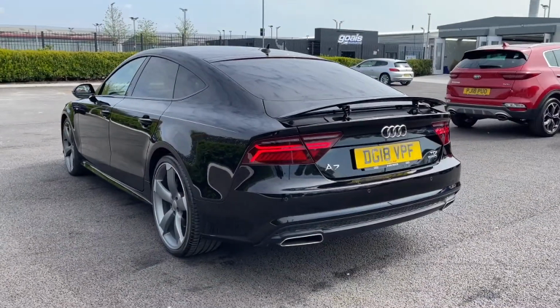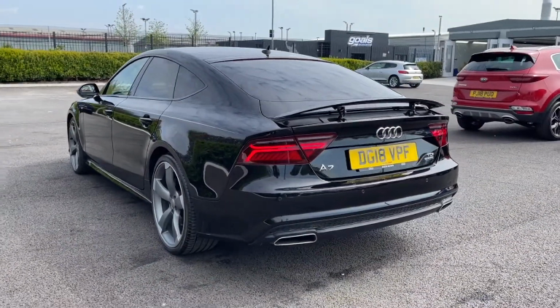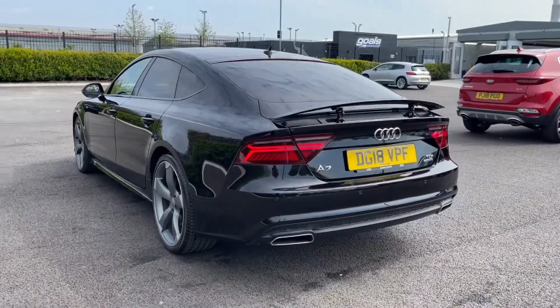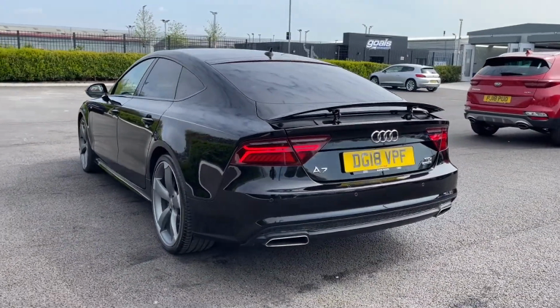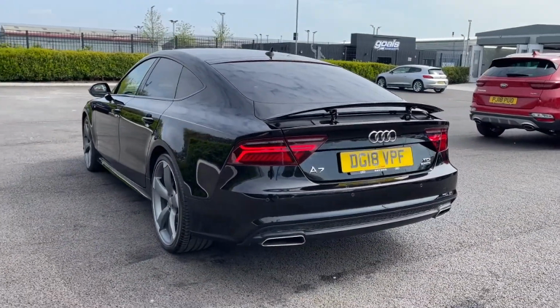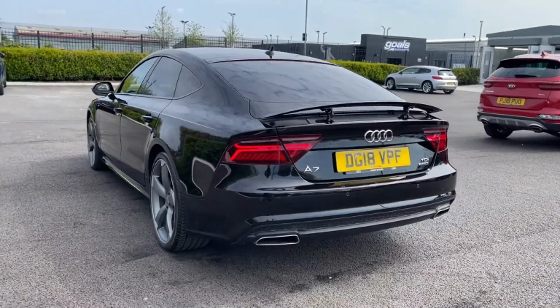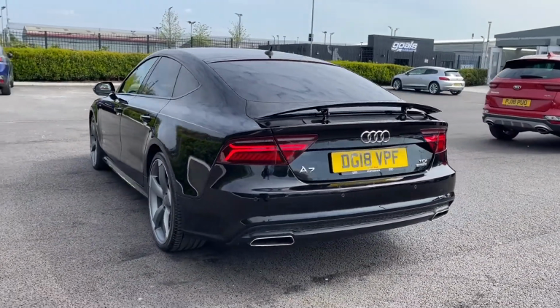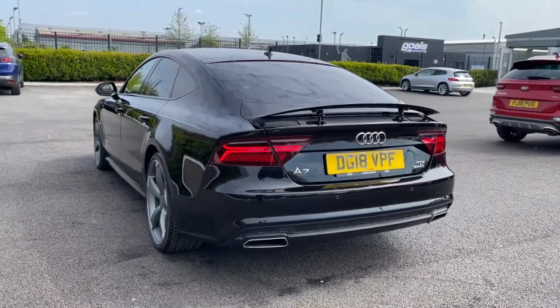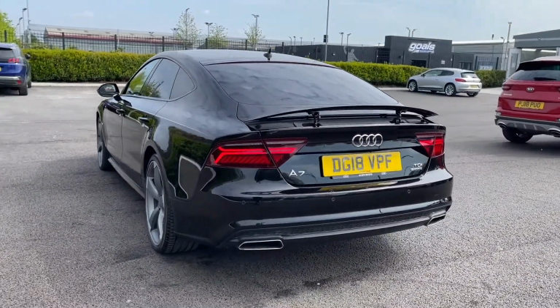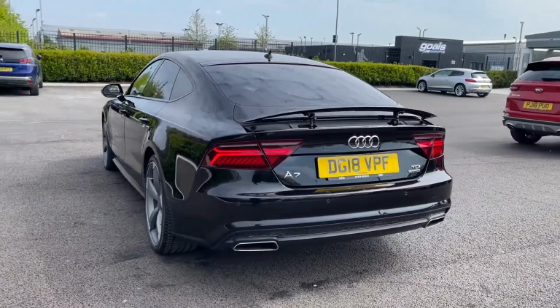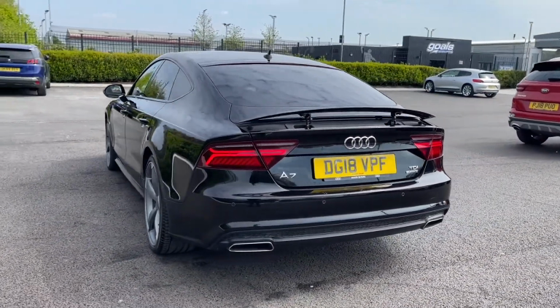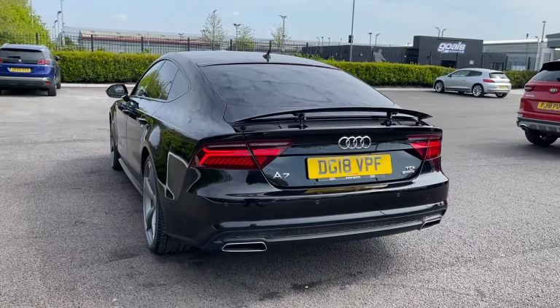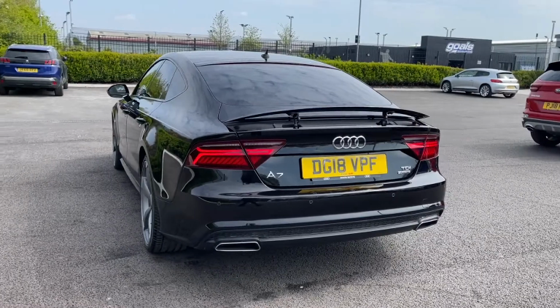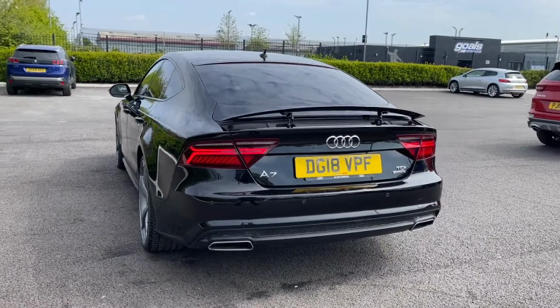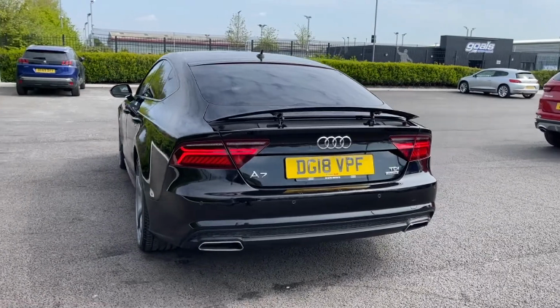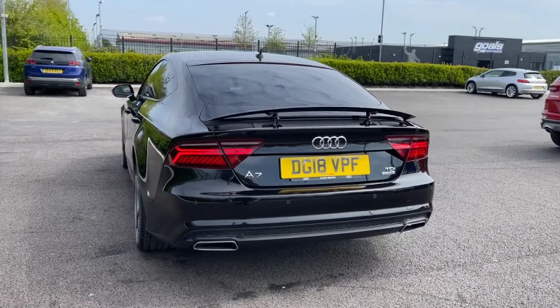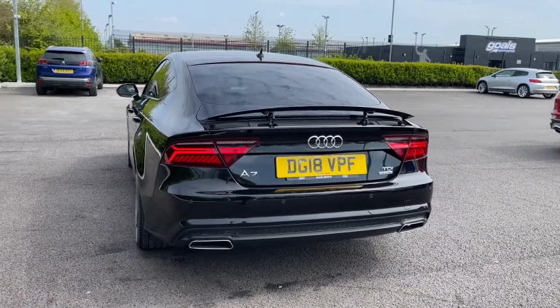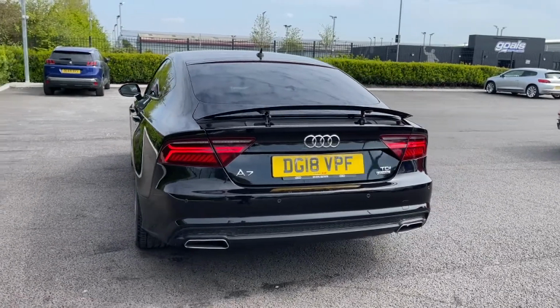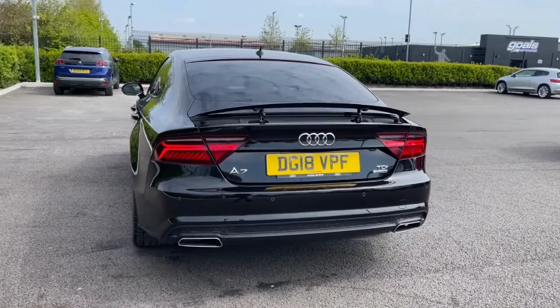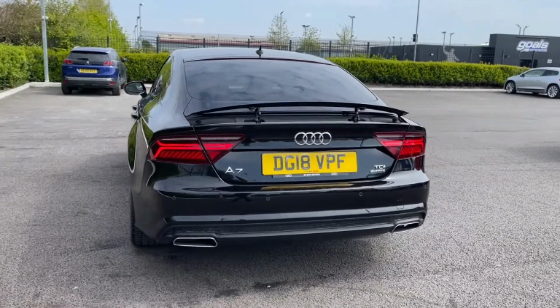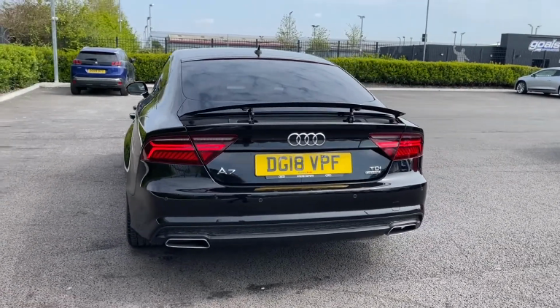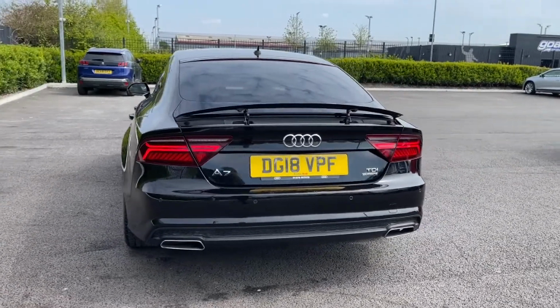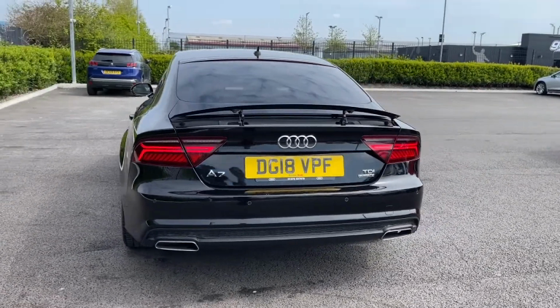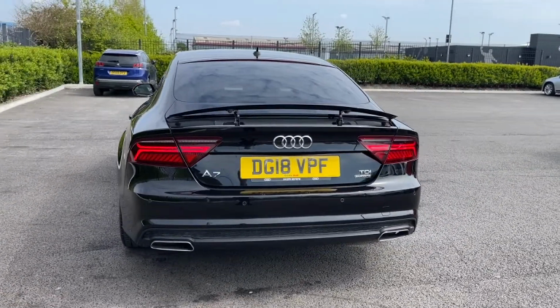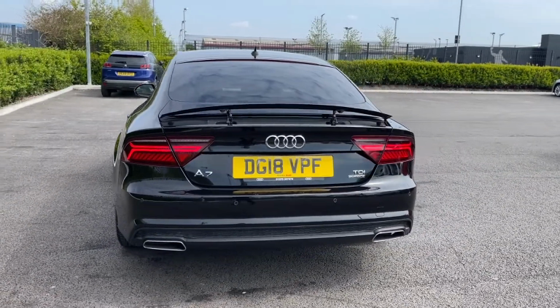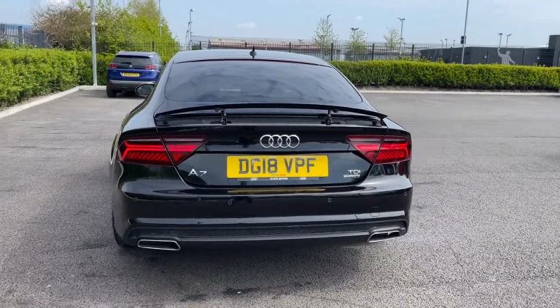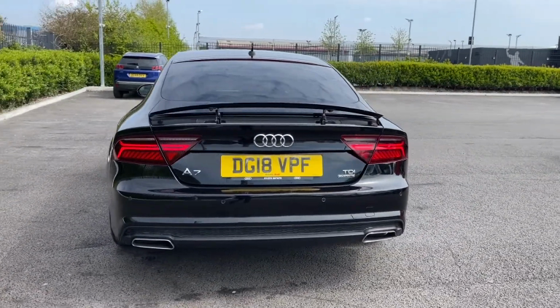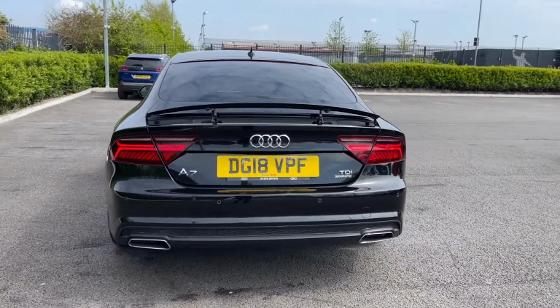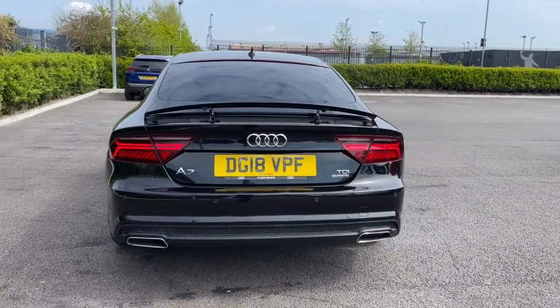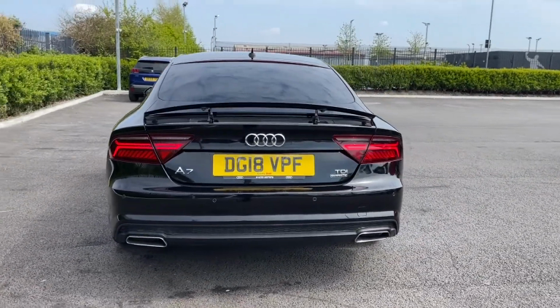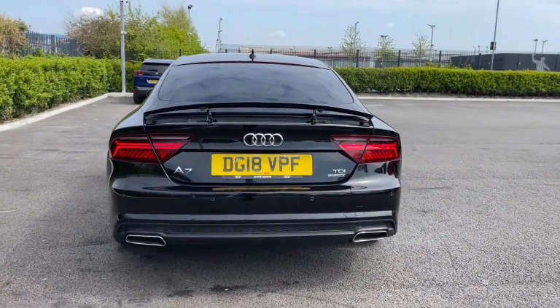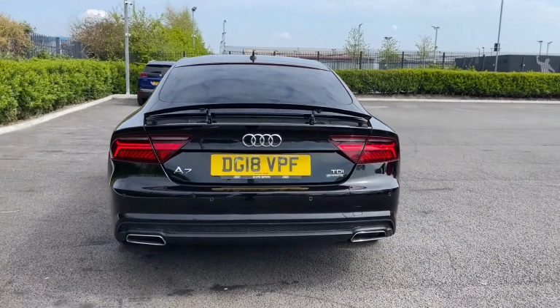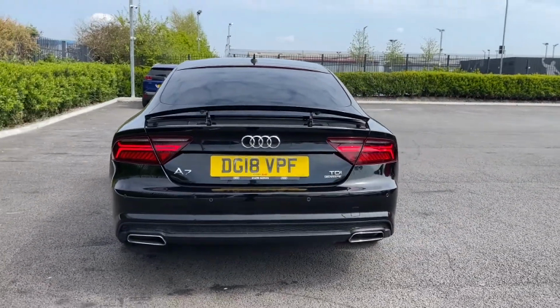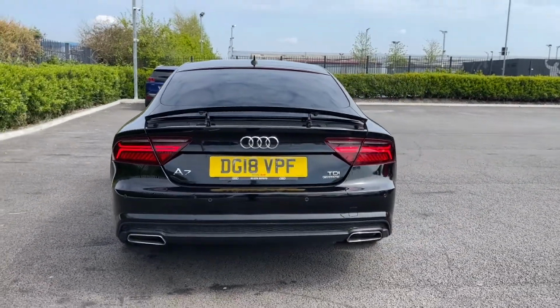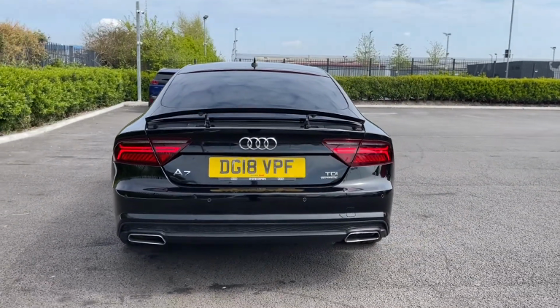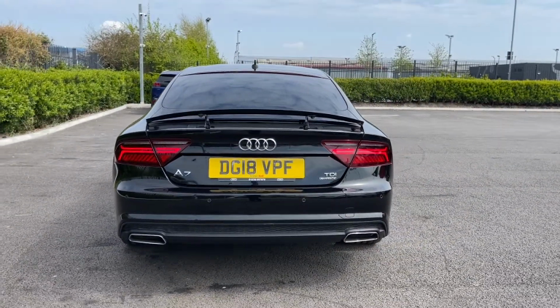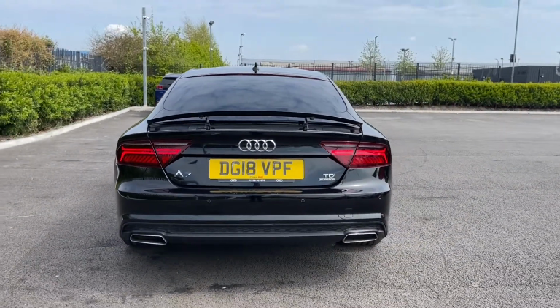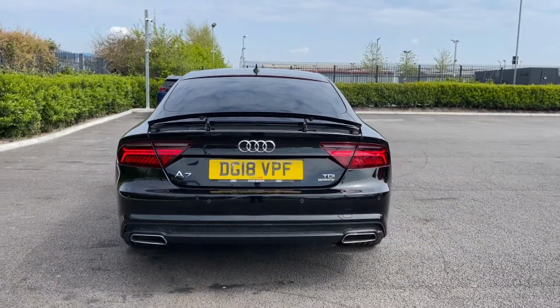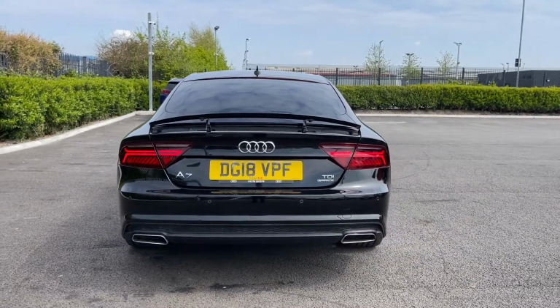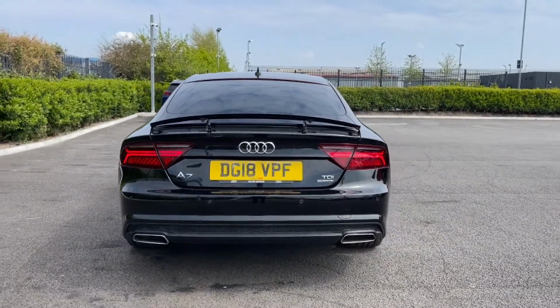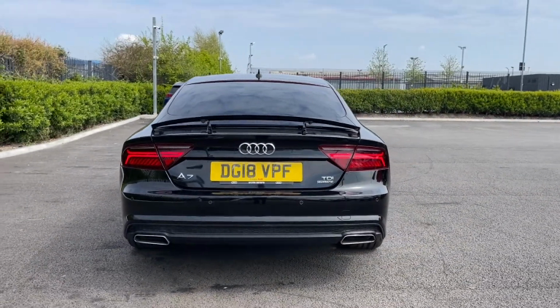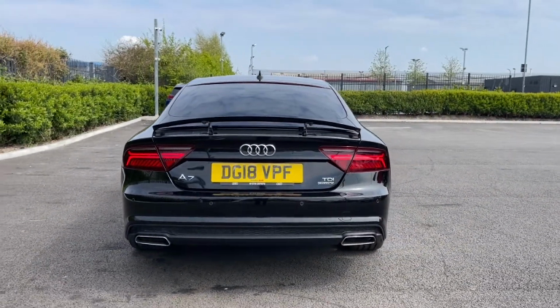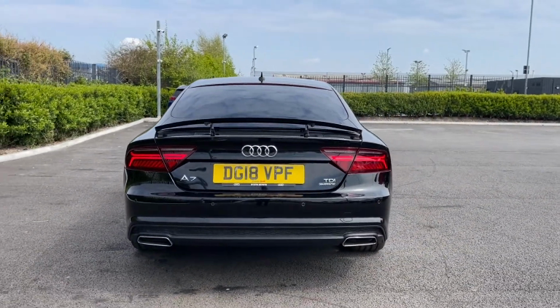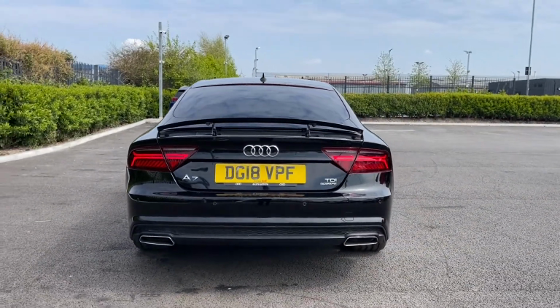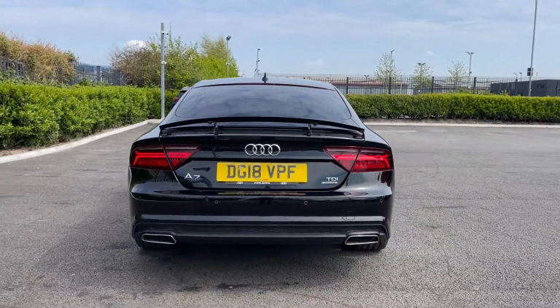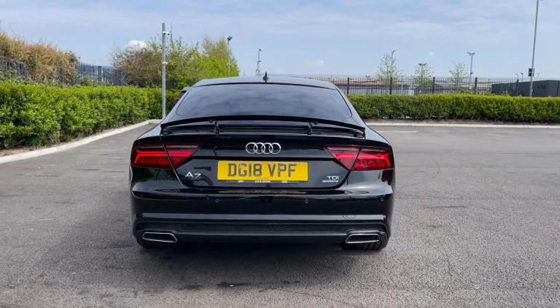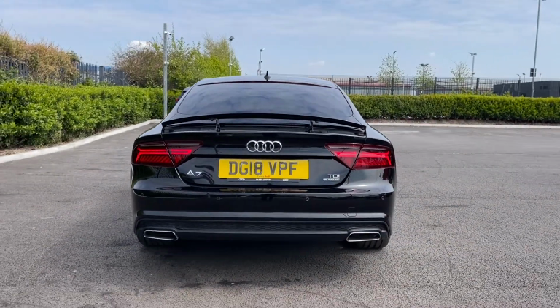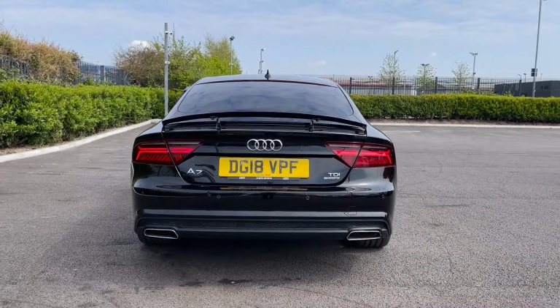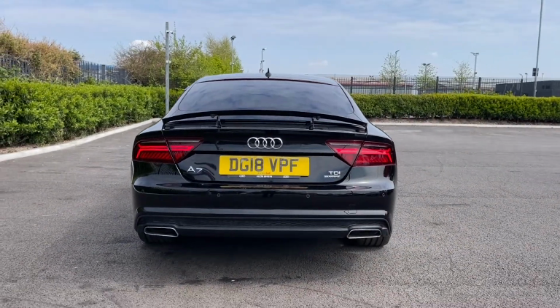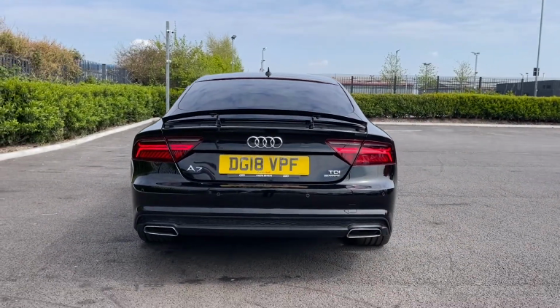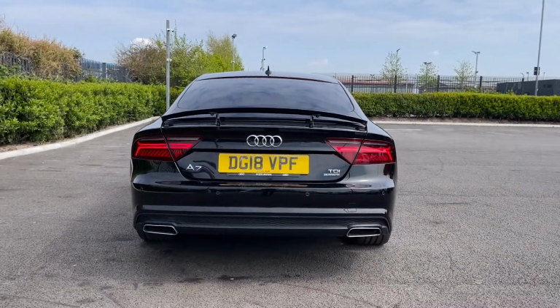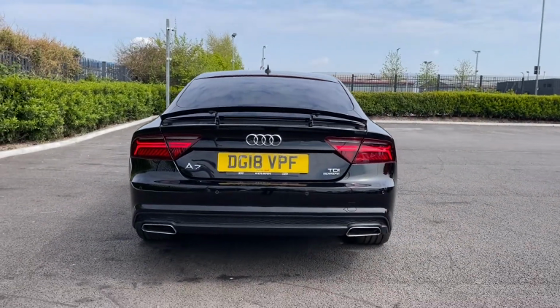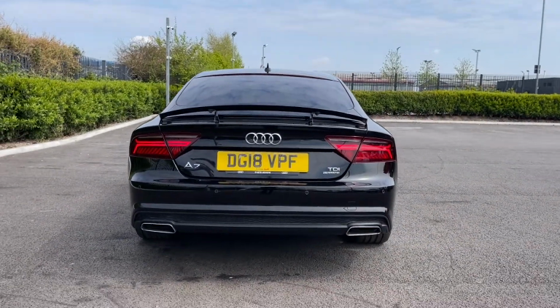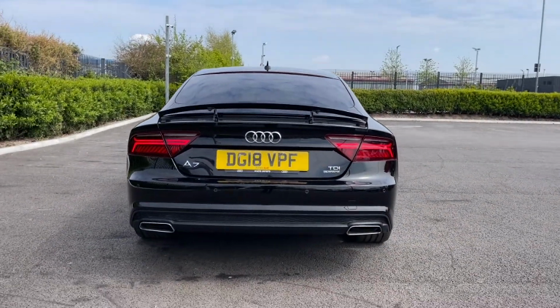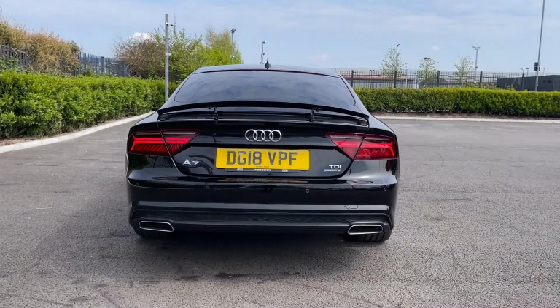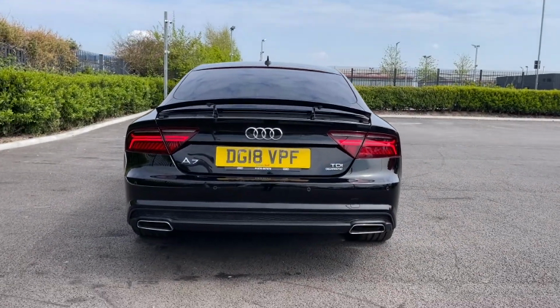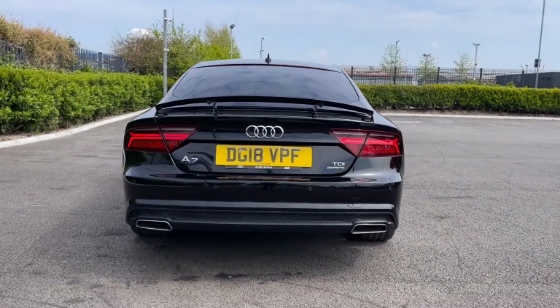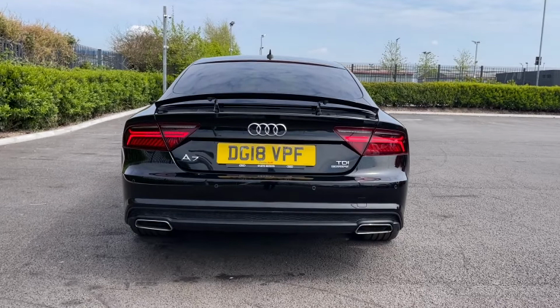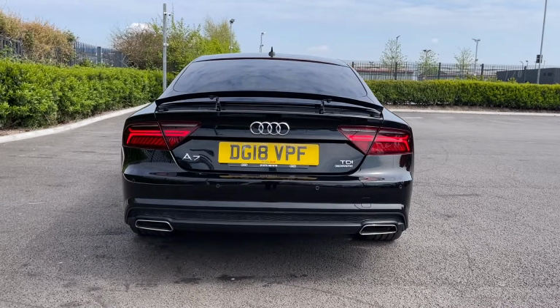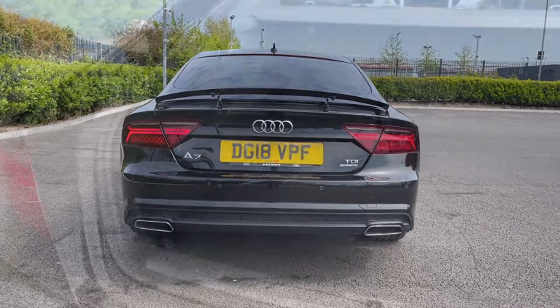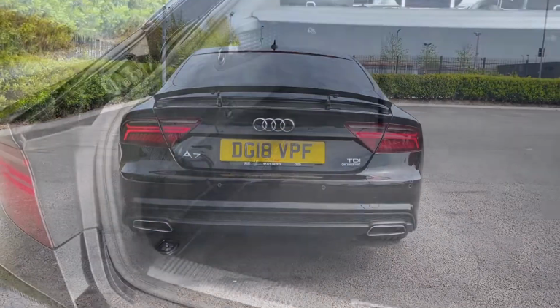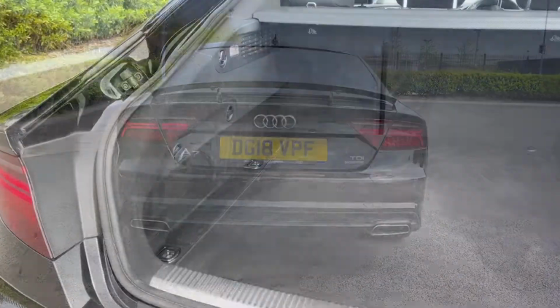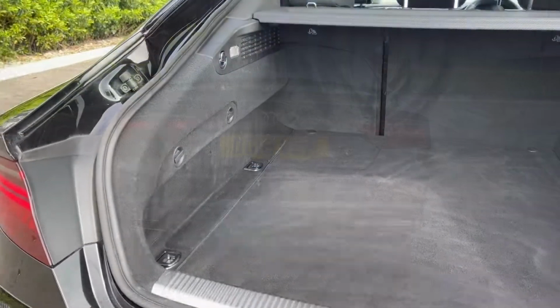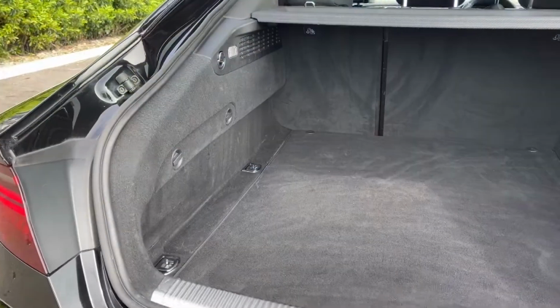Moving around to the rear of the vehicle you can see you've got your retractable spoiler on the back. You've also got the LED rear lights with those iconic dynamic indicators.